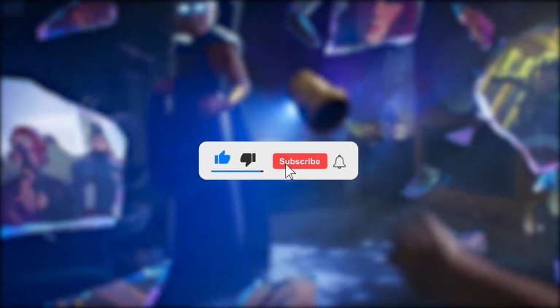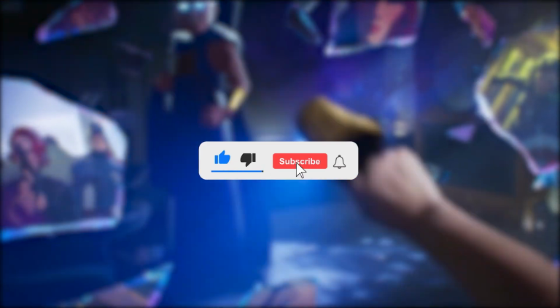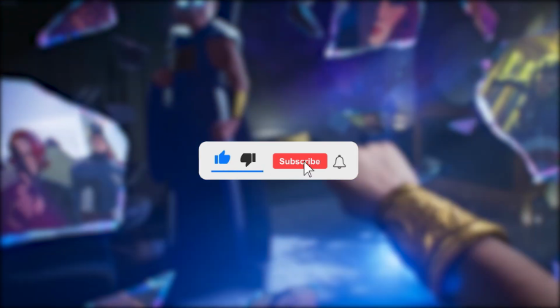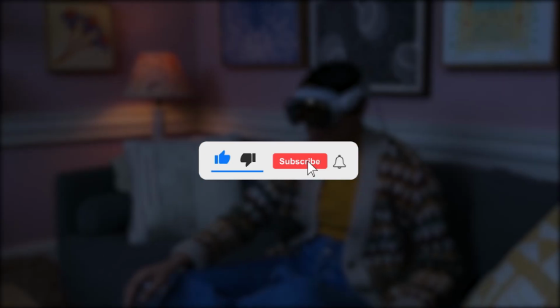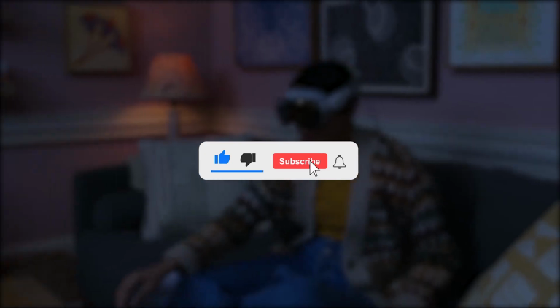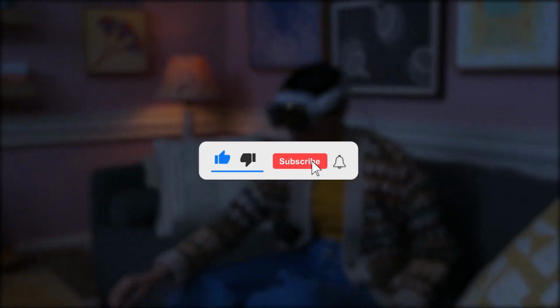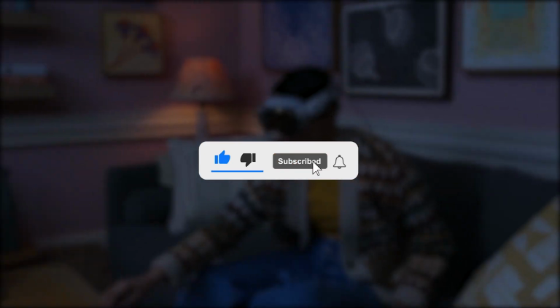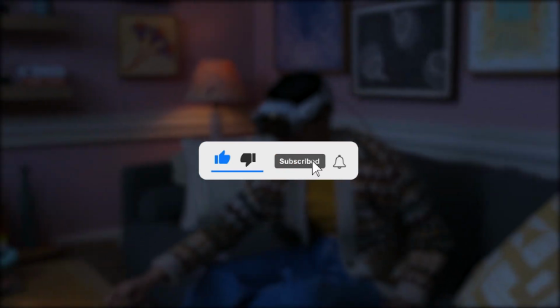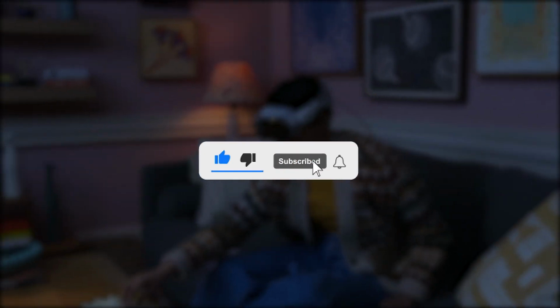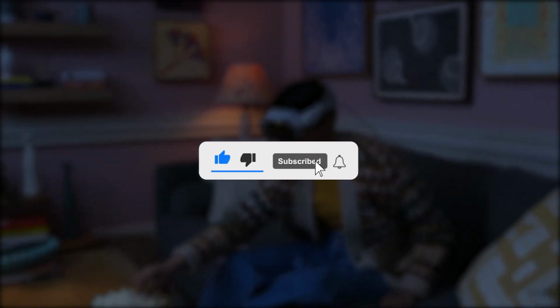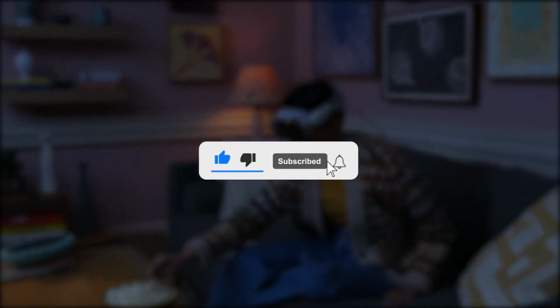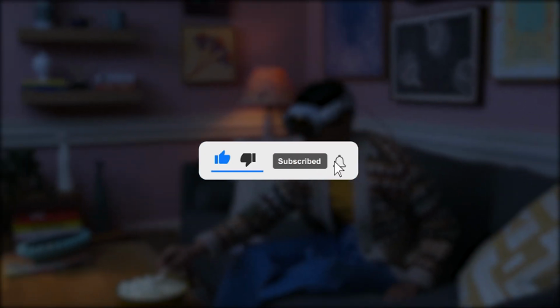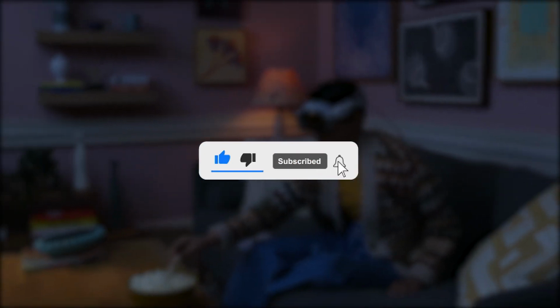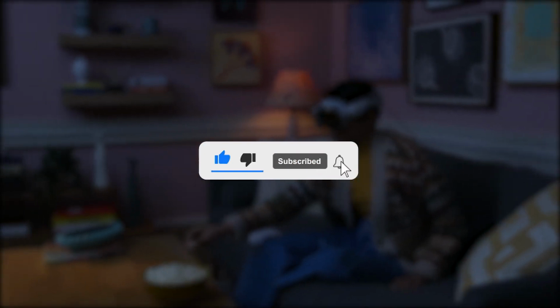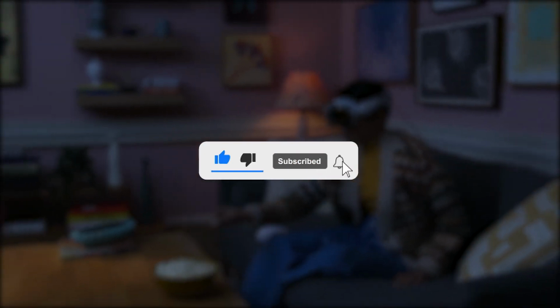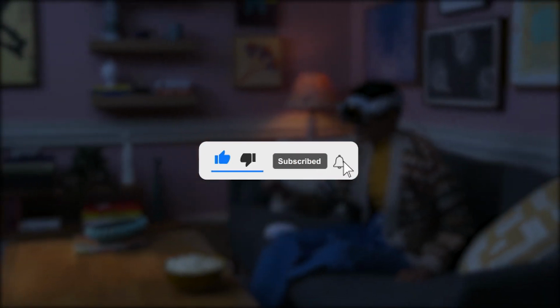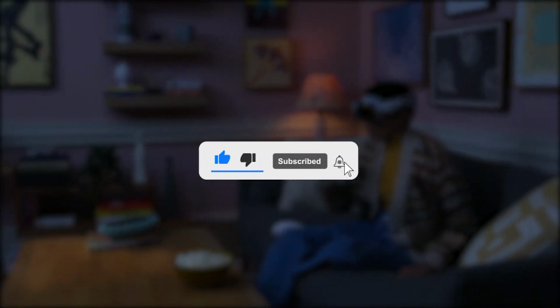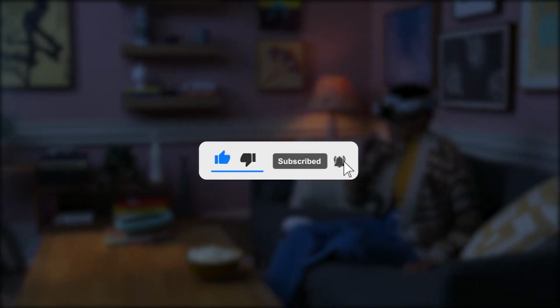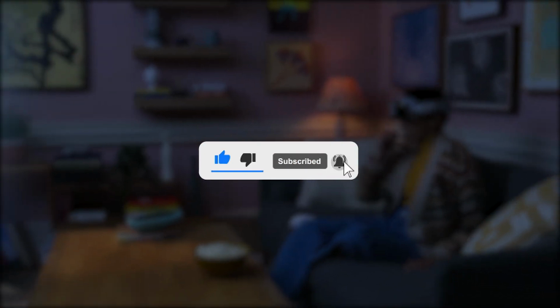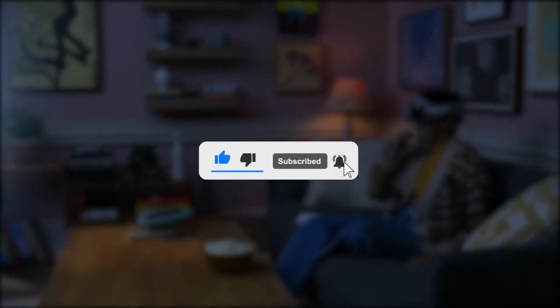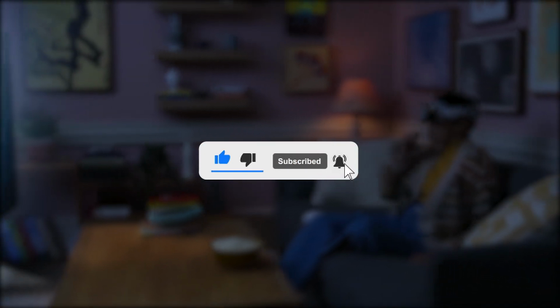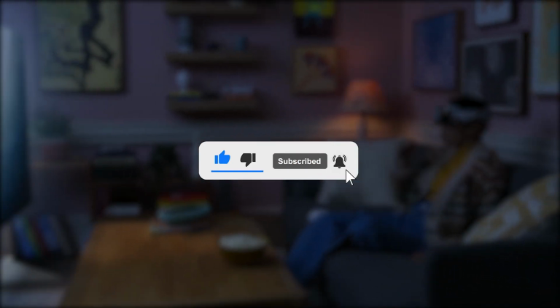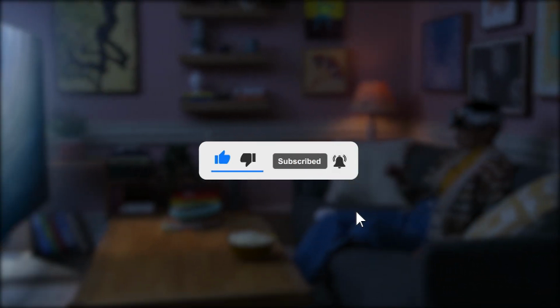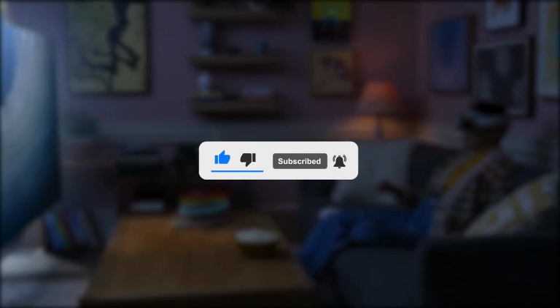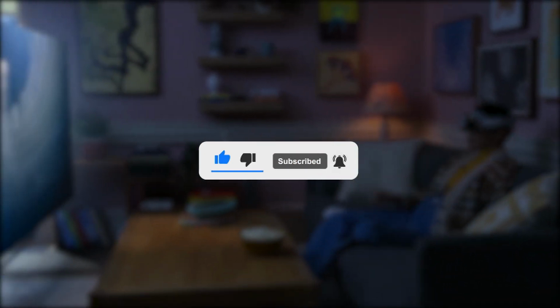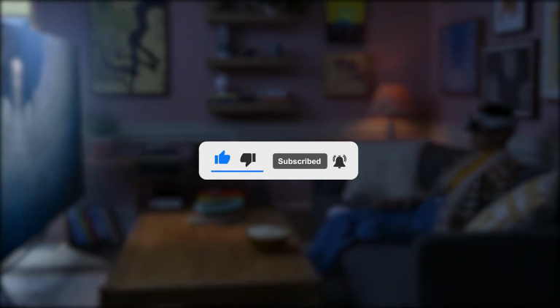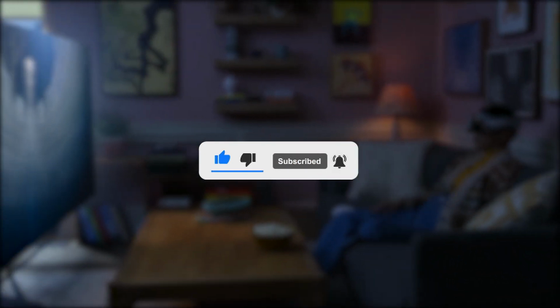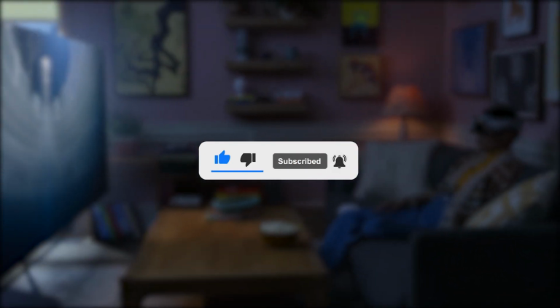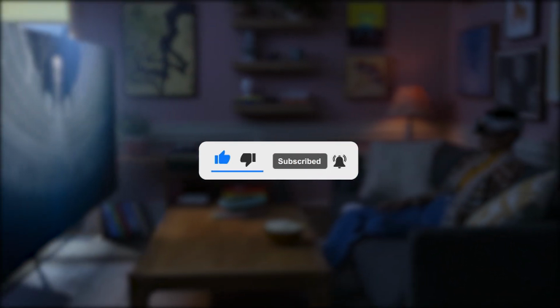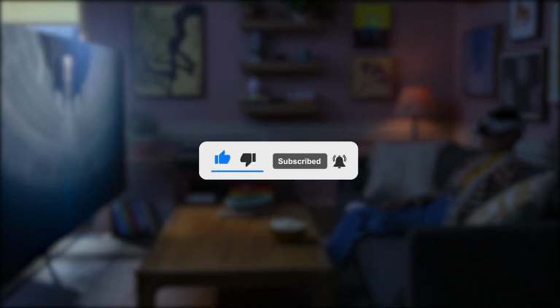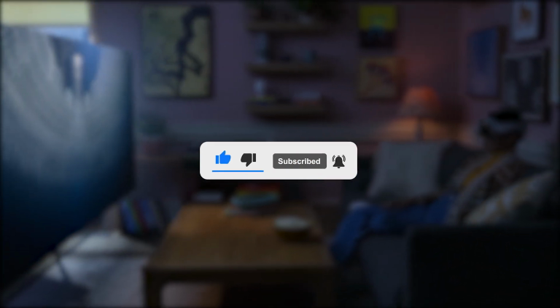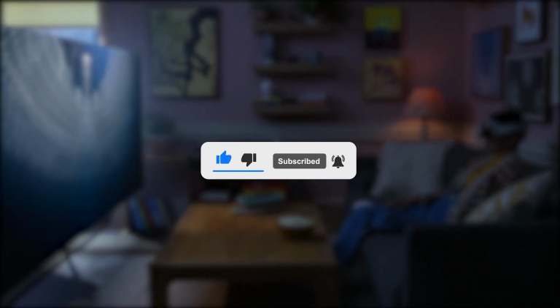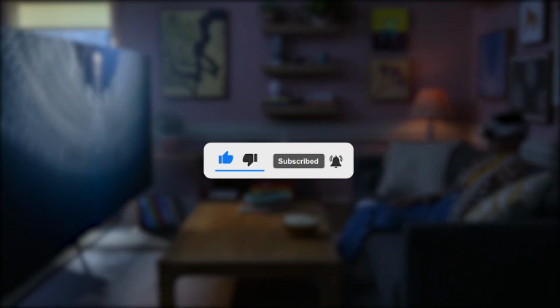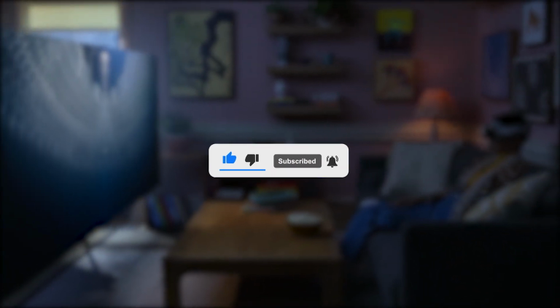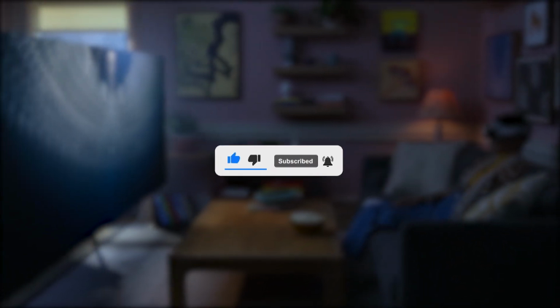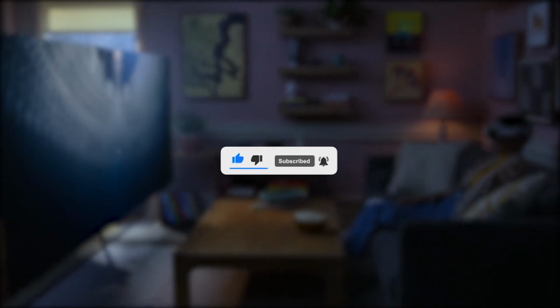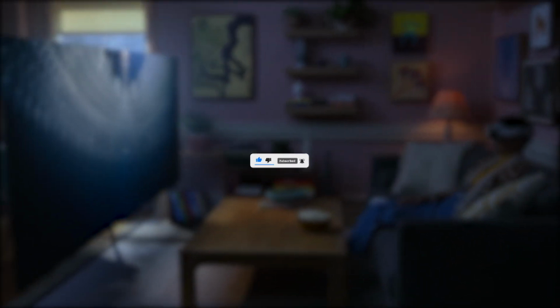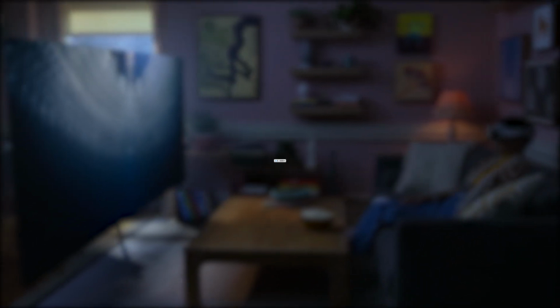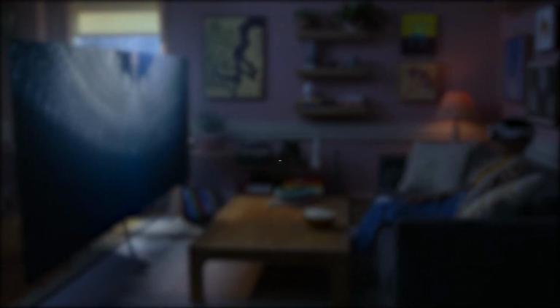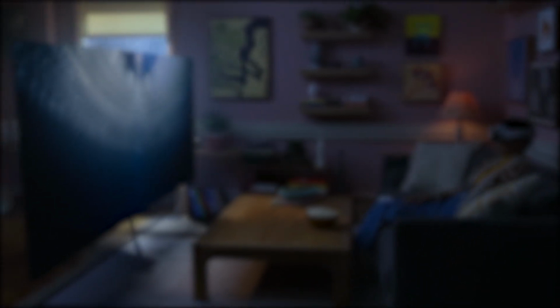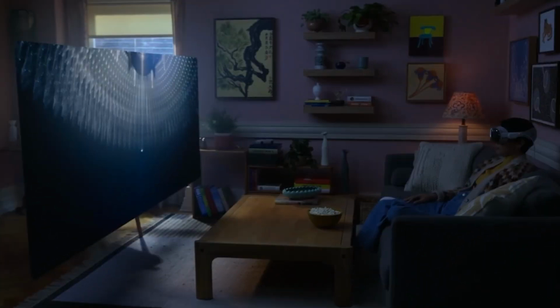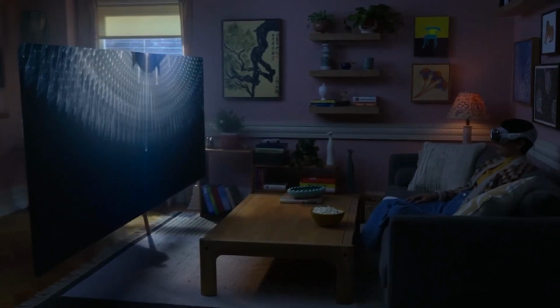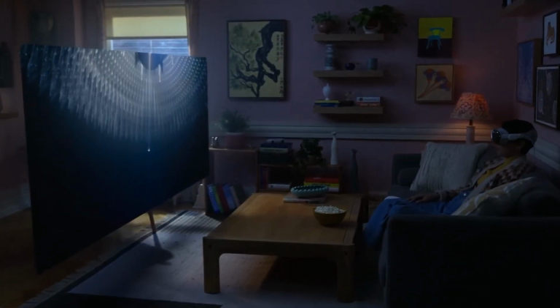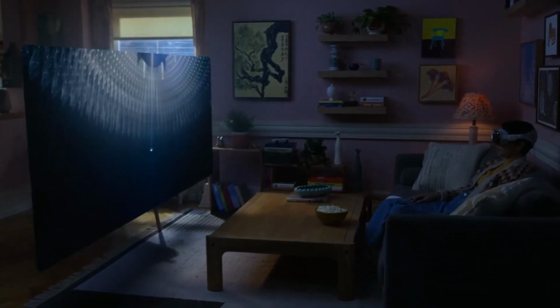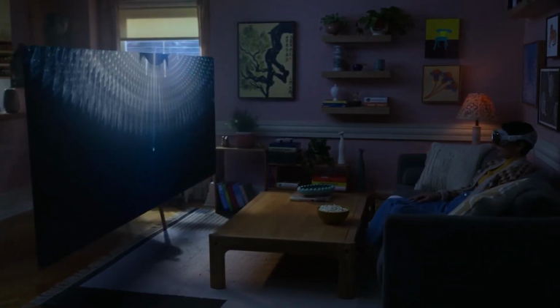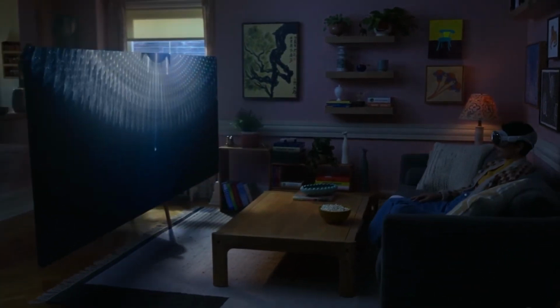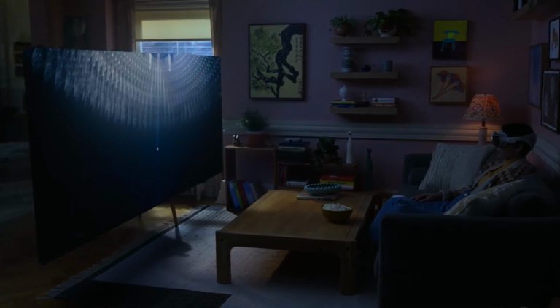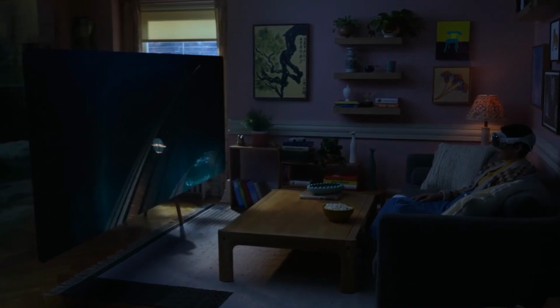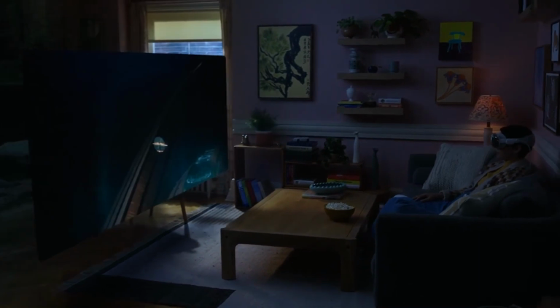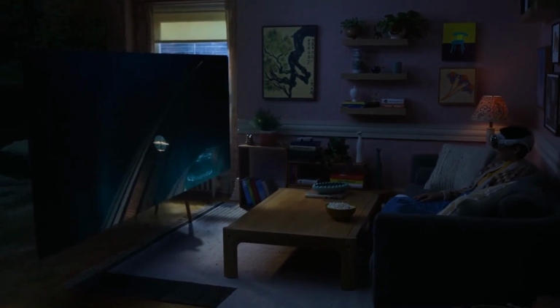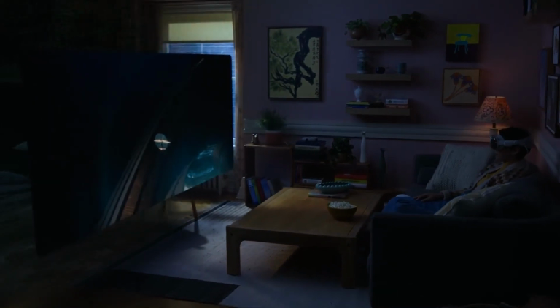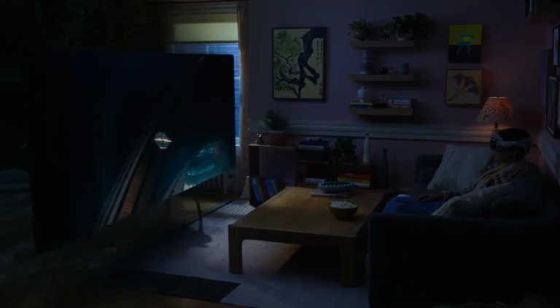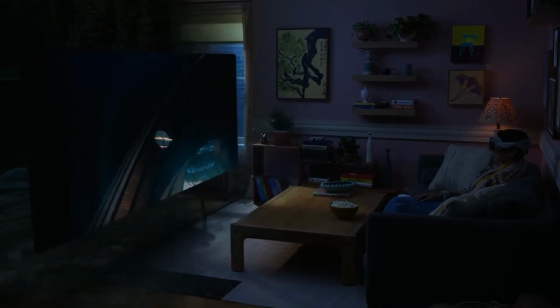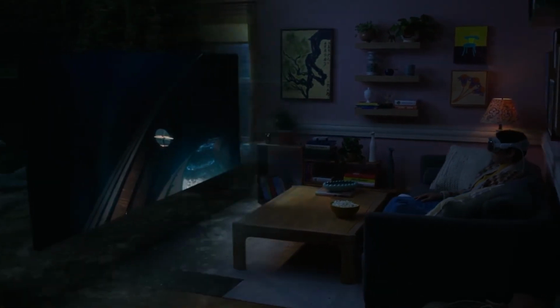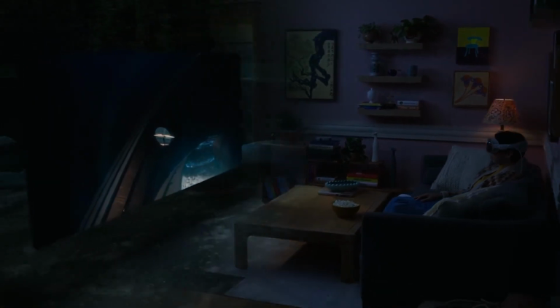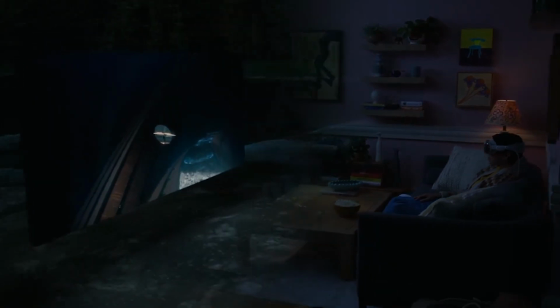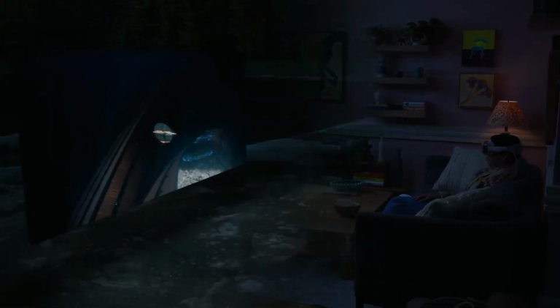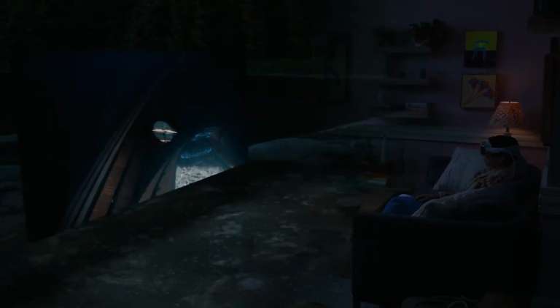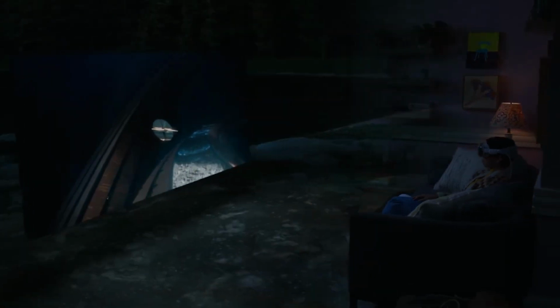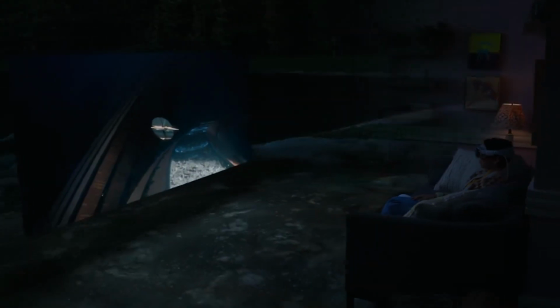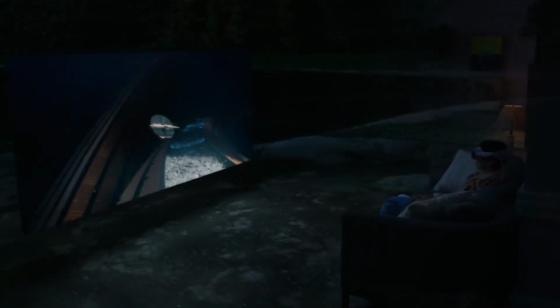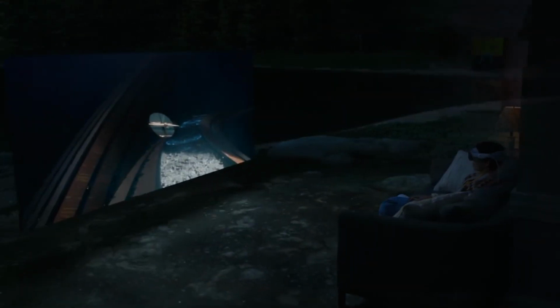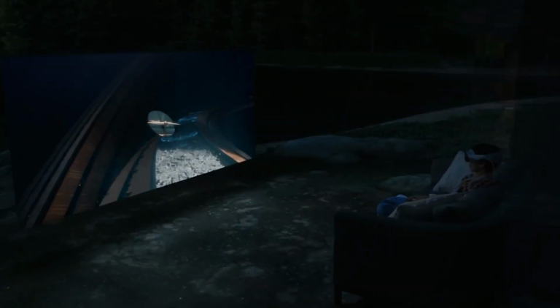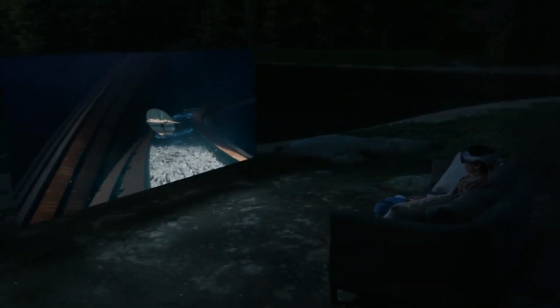Don't forget to subscribe to our channel or follow our updates for the latest news and reviews on this groundbreaking device. Stay ahead of the curve with us!